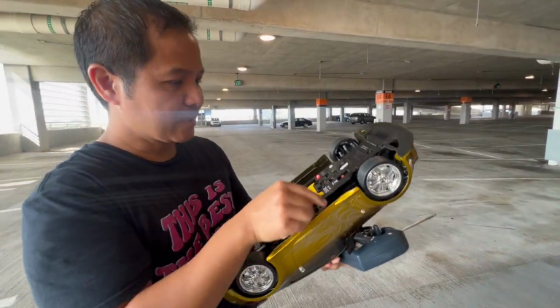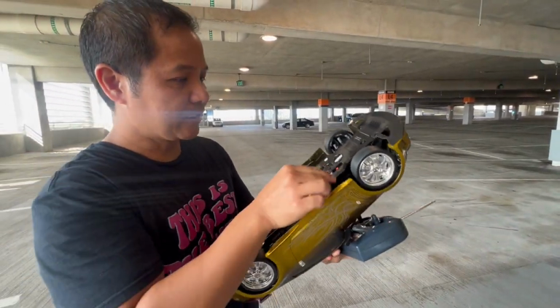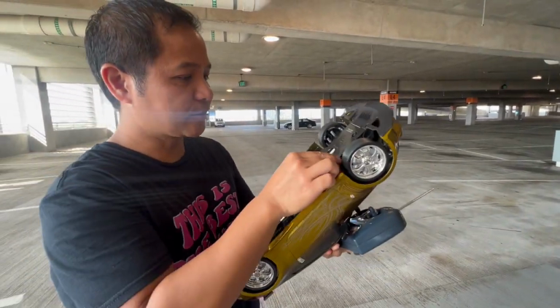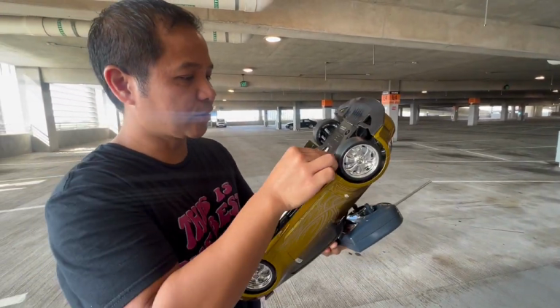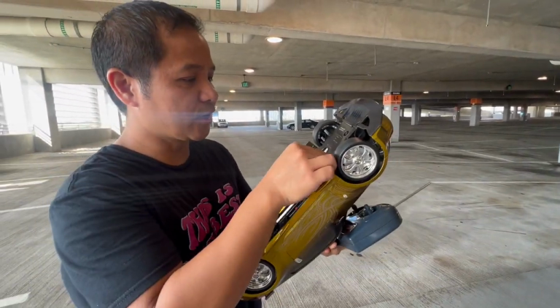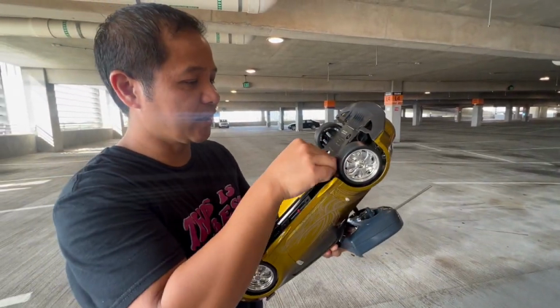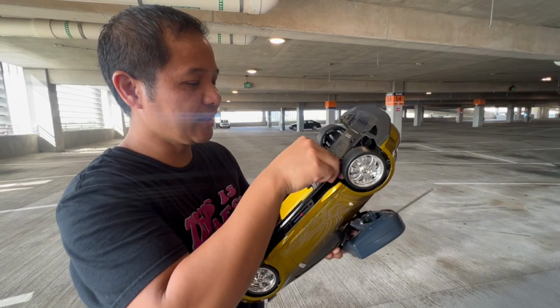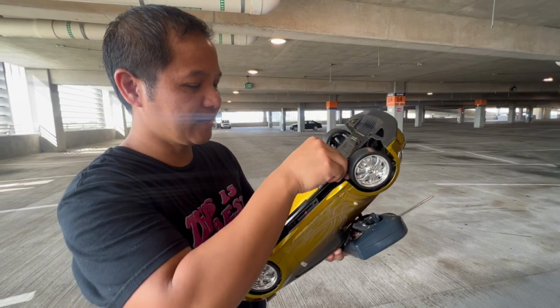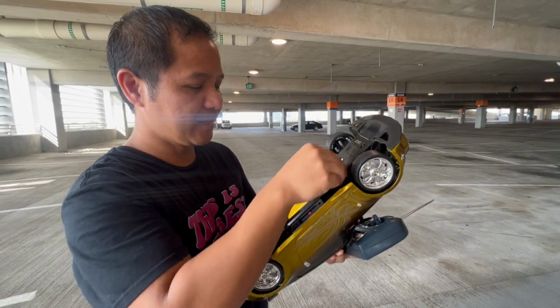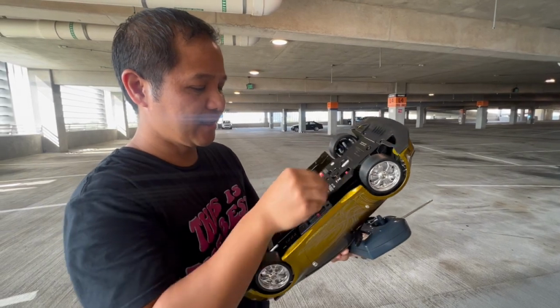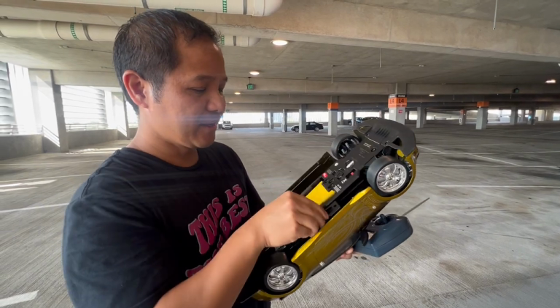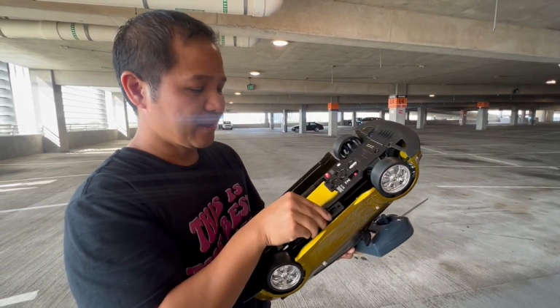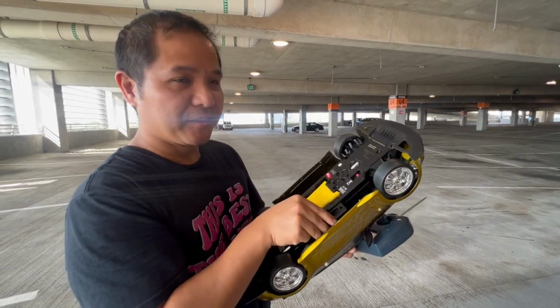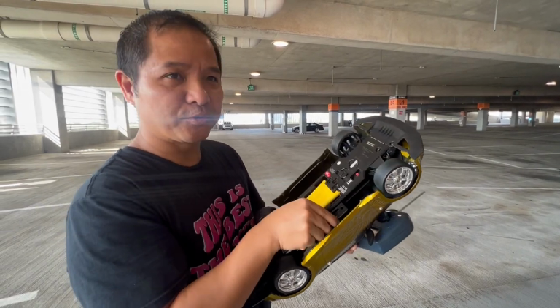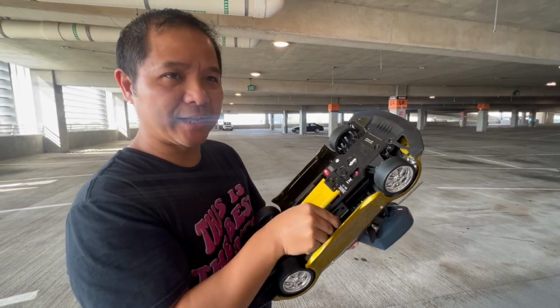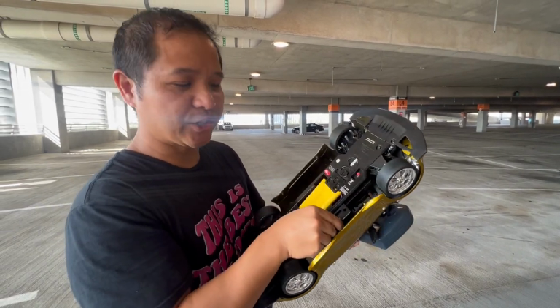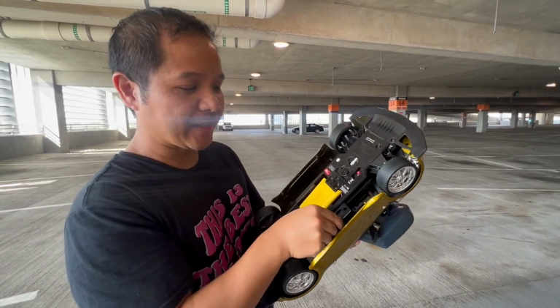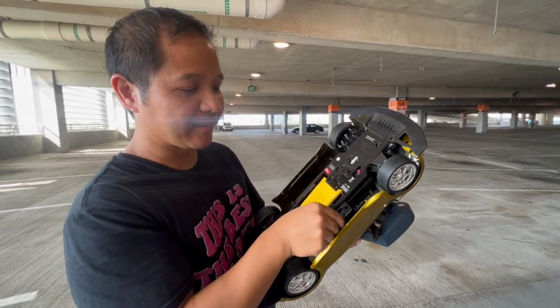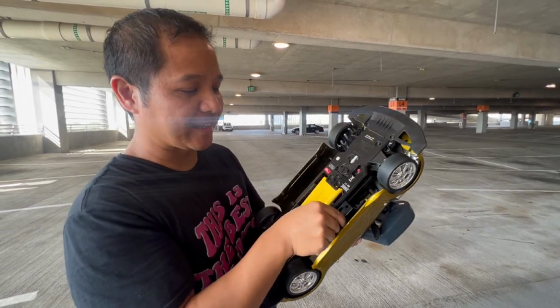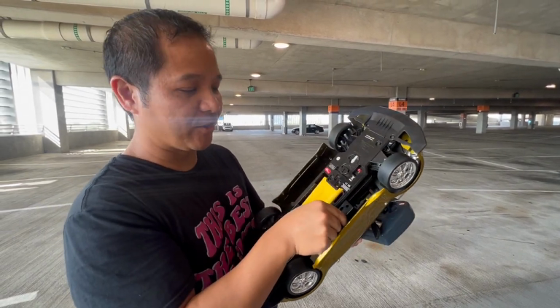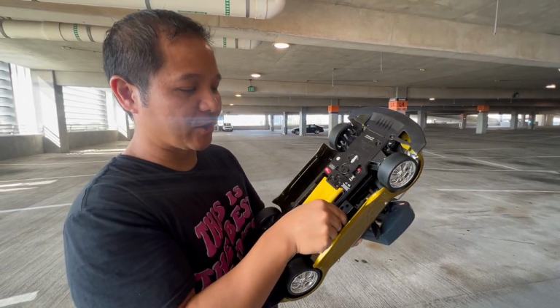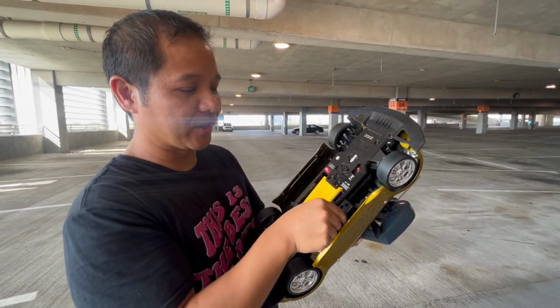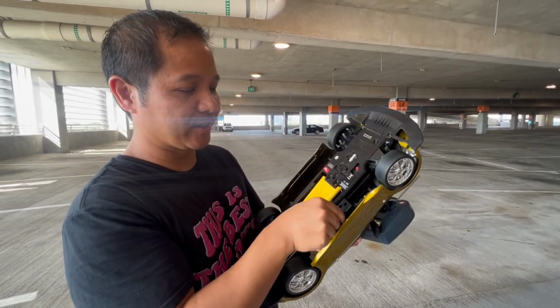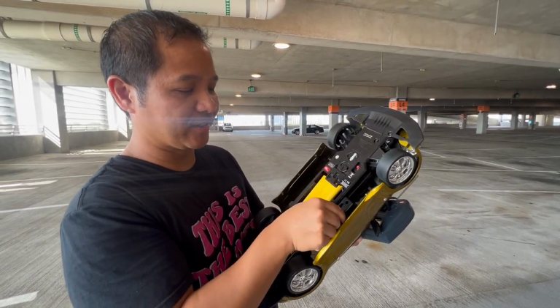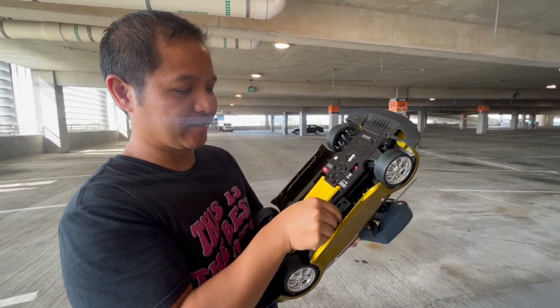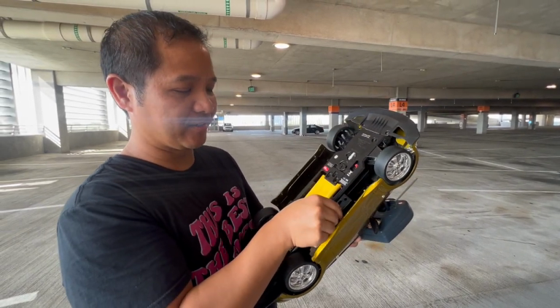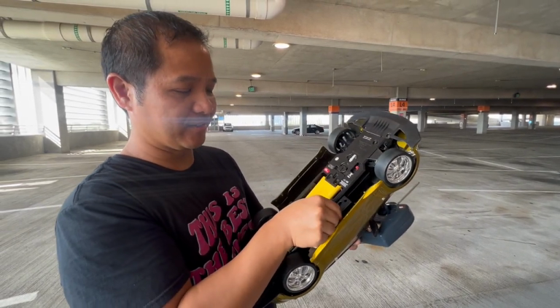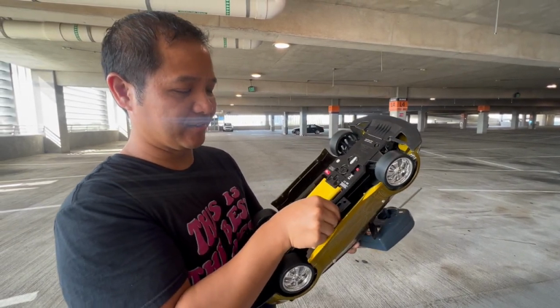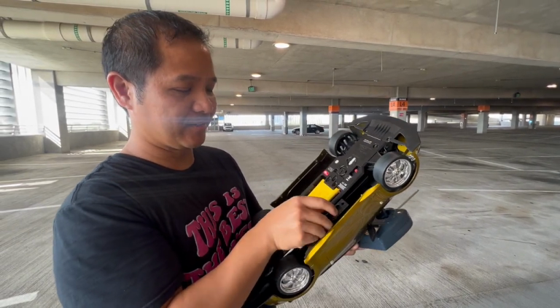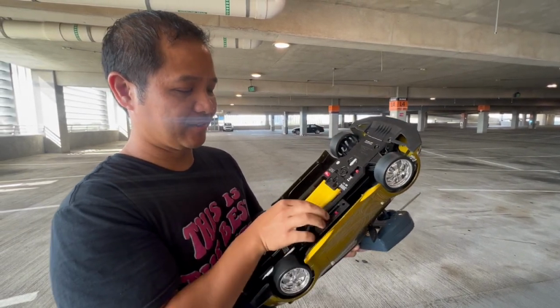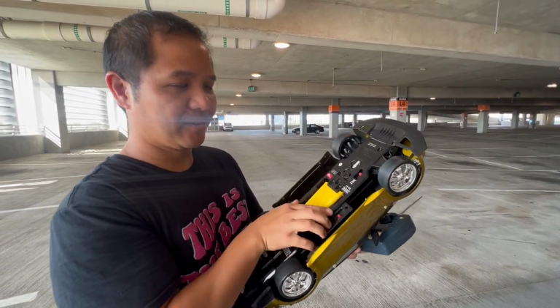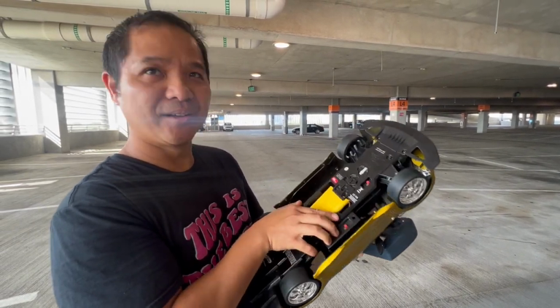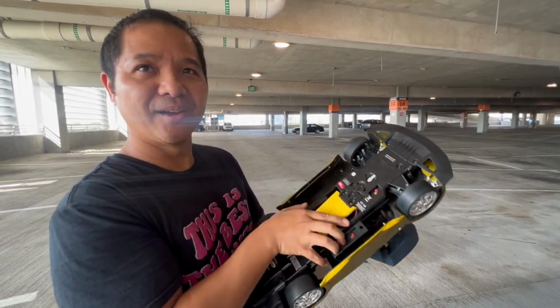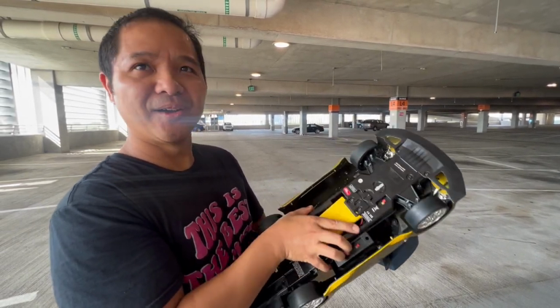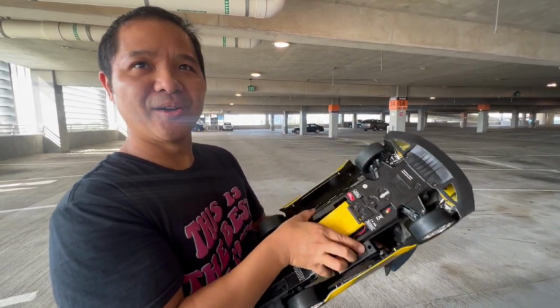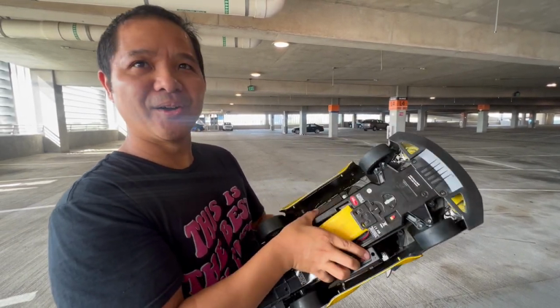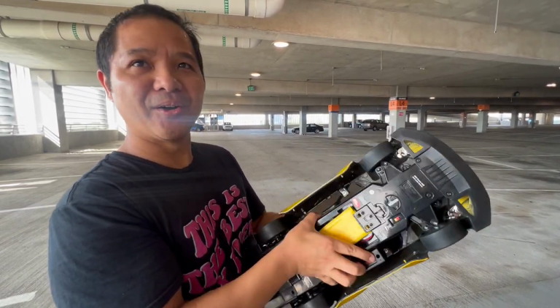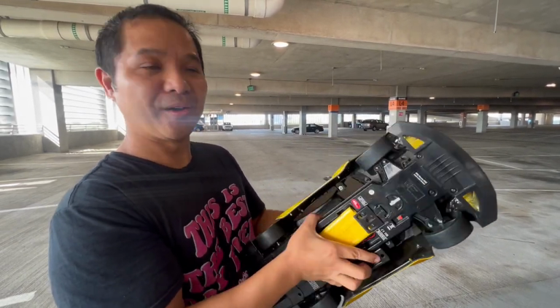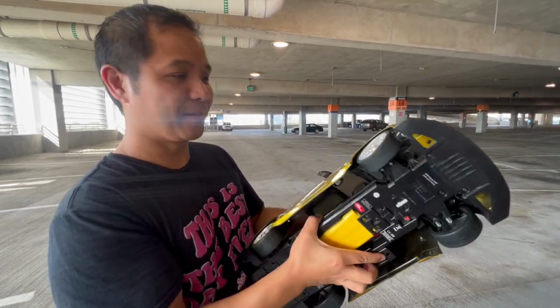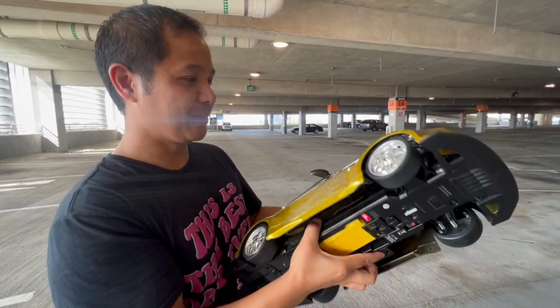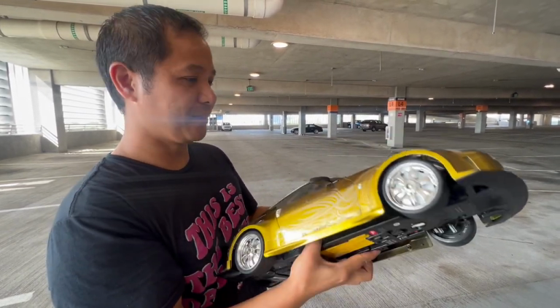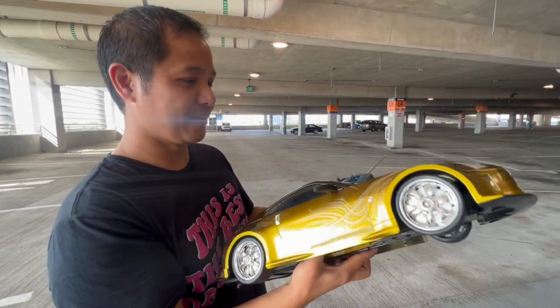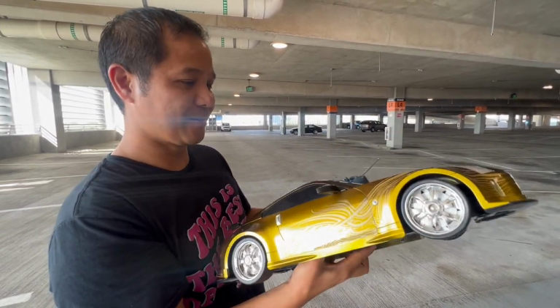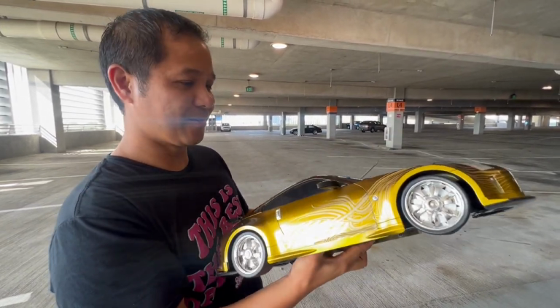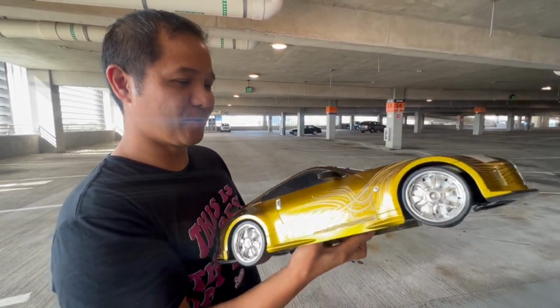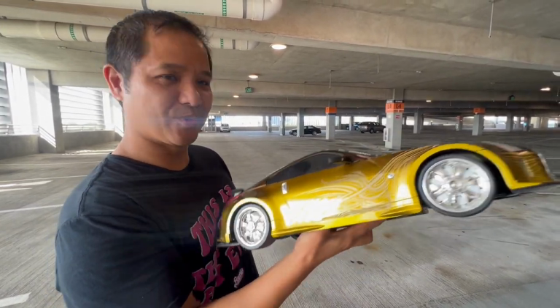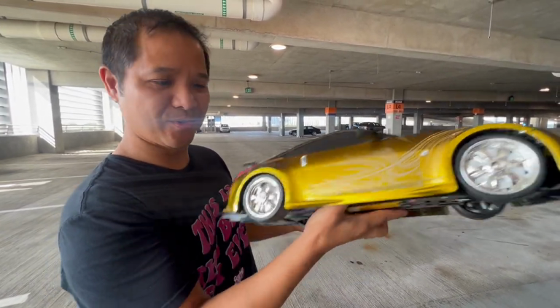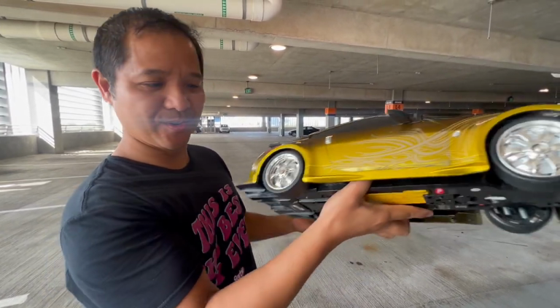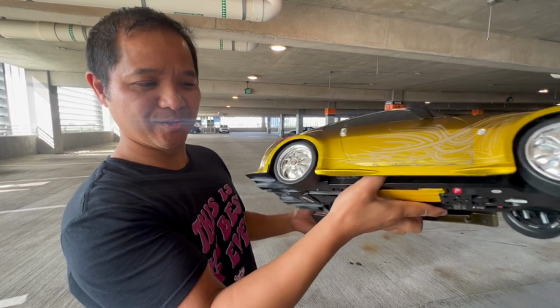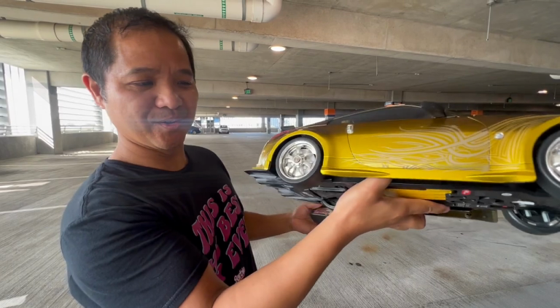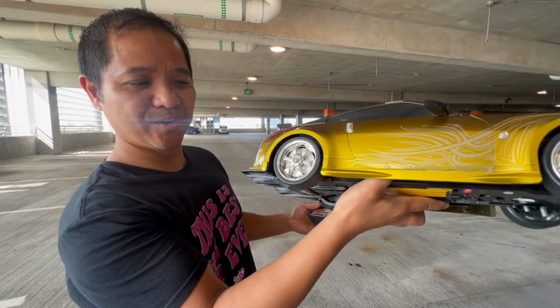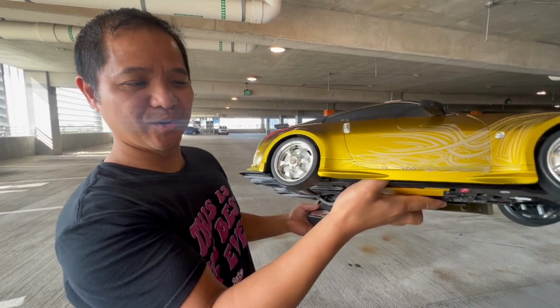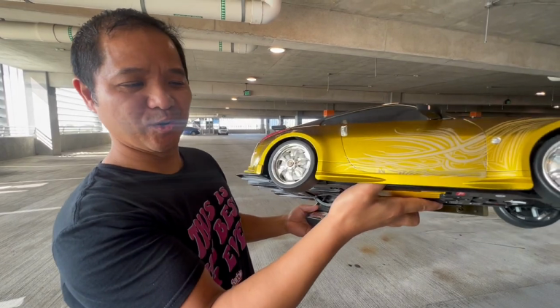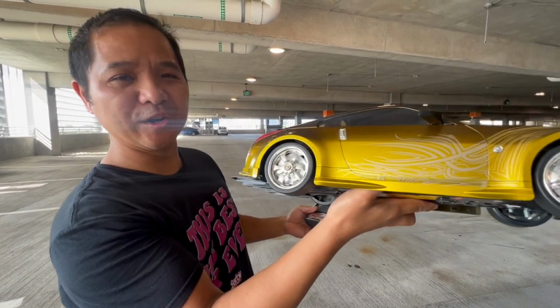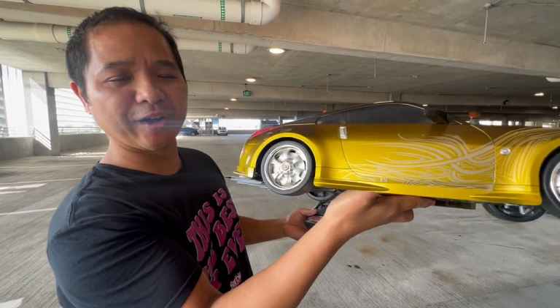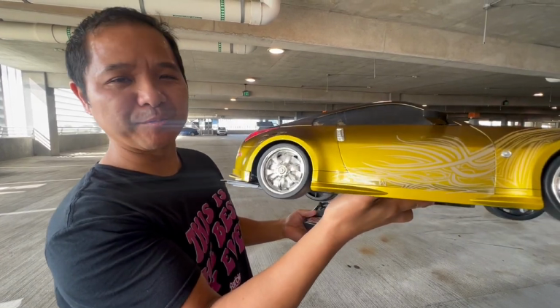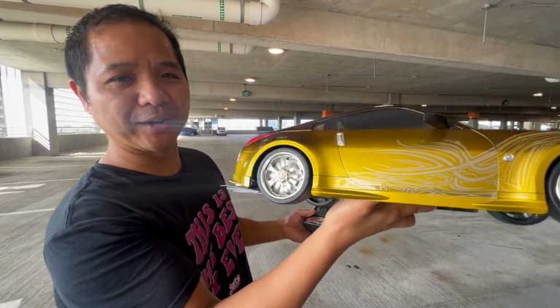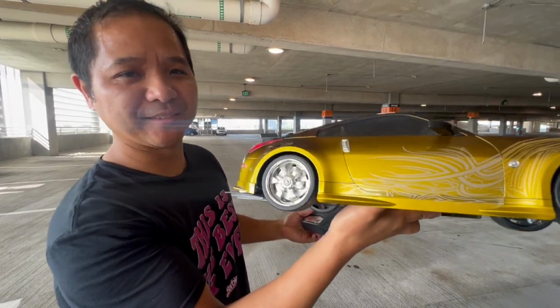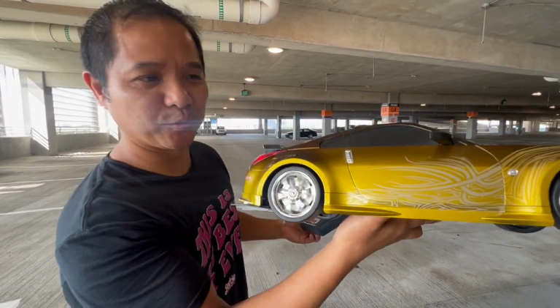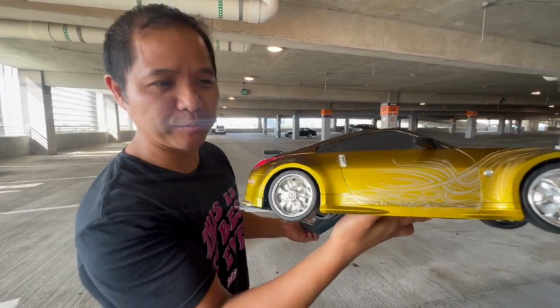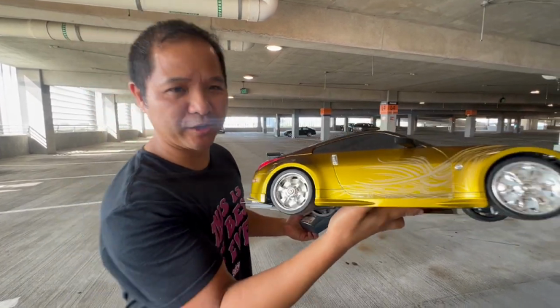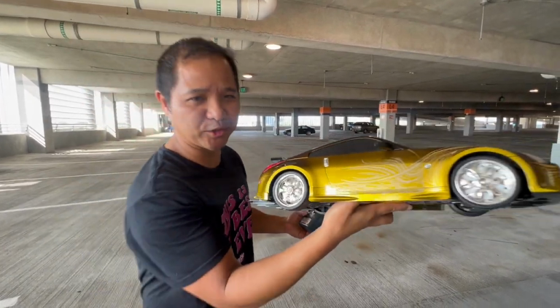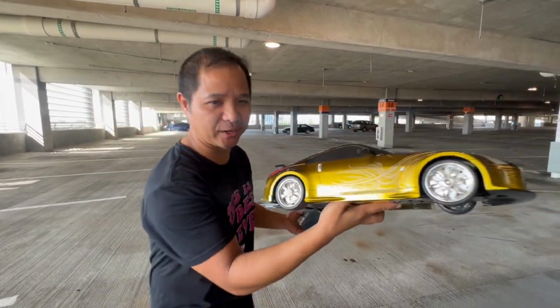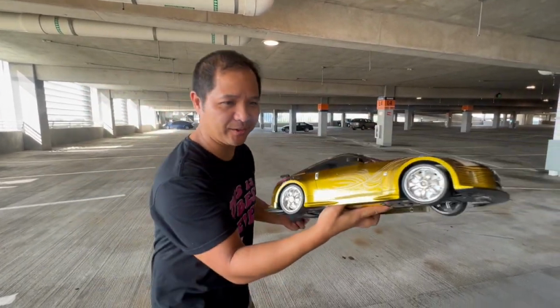Let's turn it on. This one actually has sound on it. It vibrates. We're gonna put it on the ground.